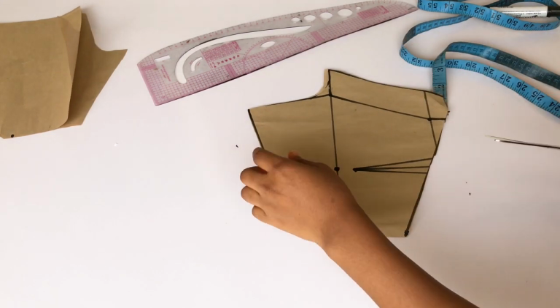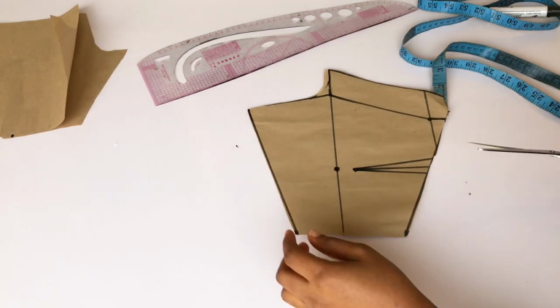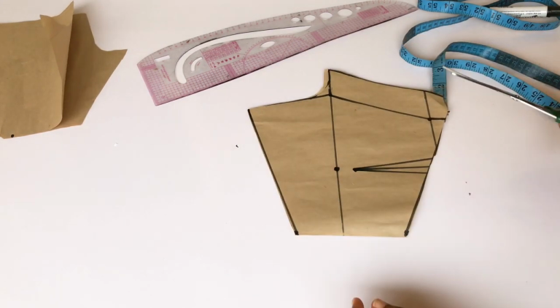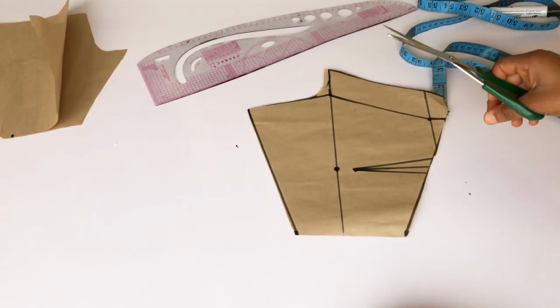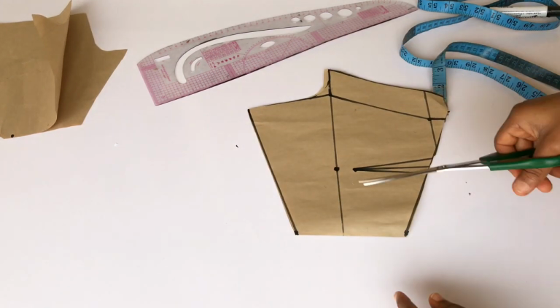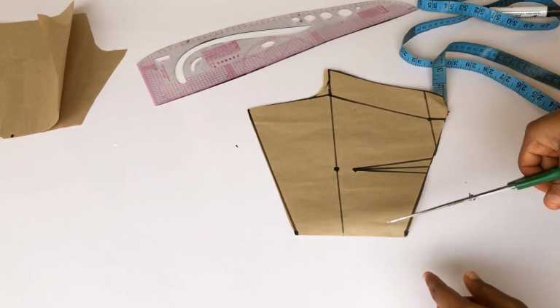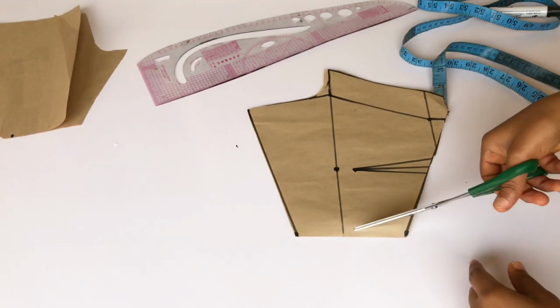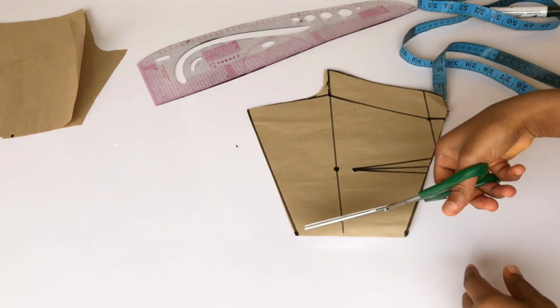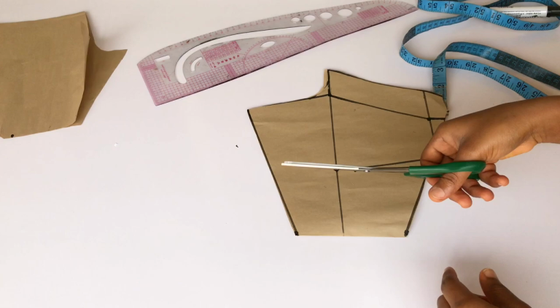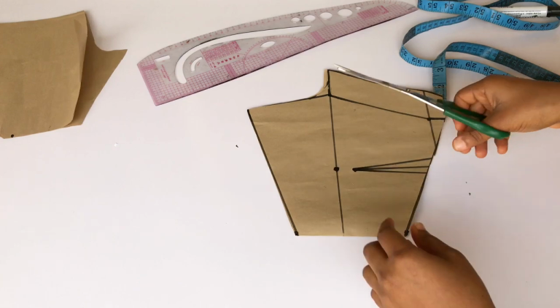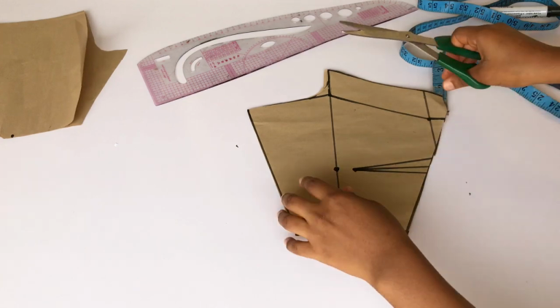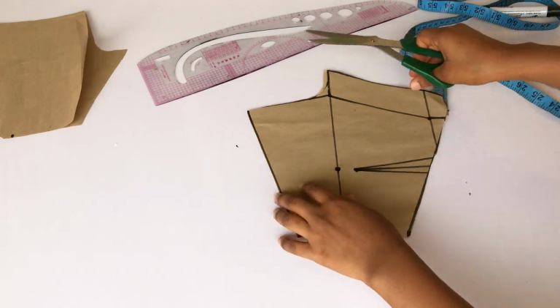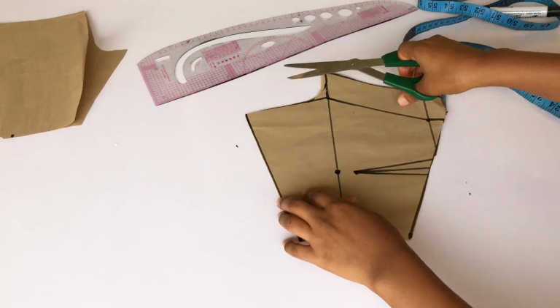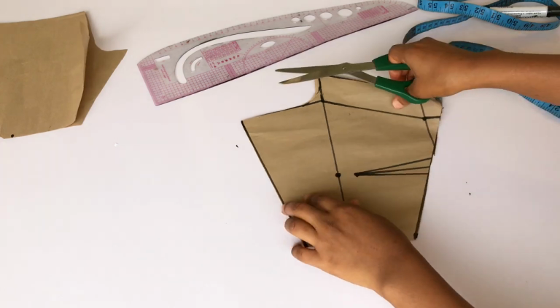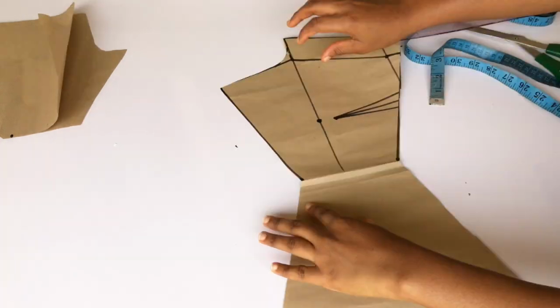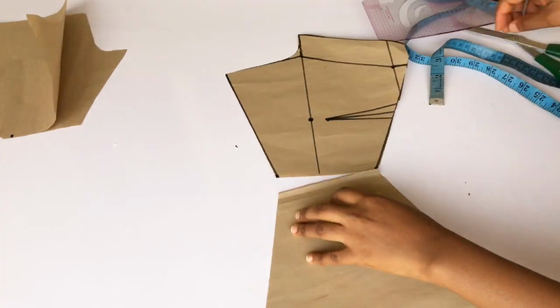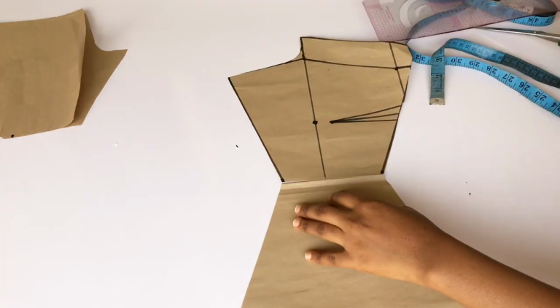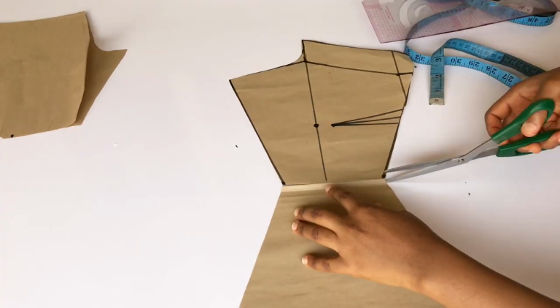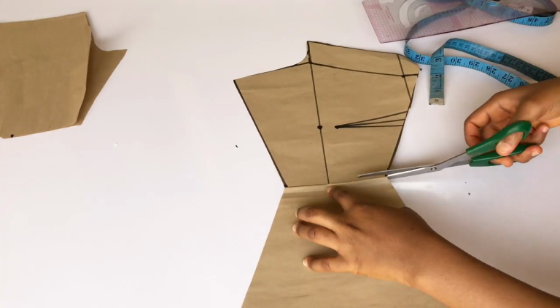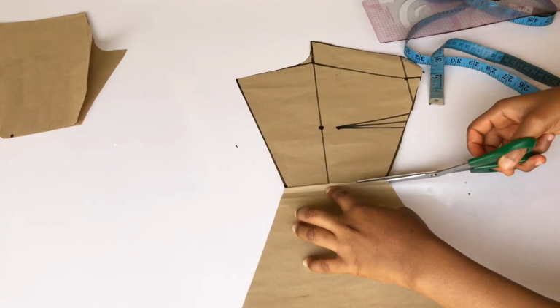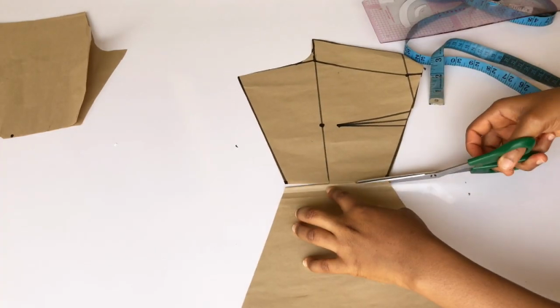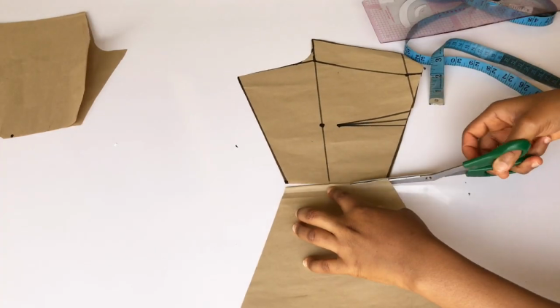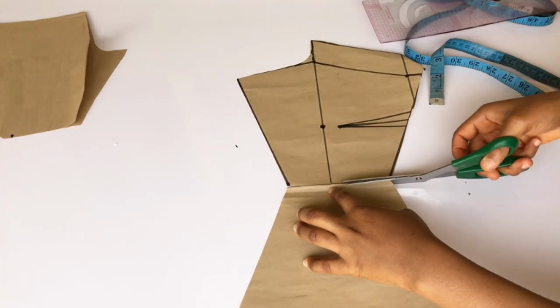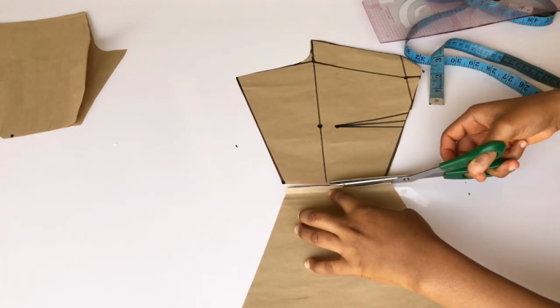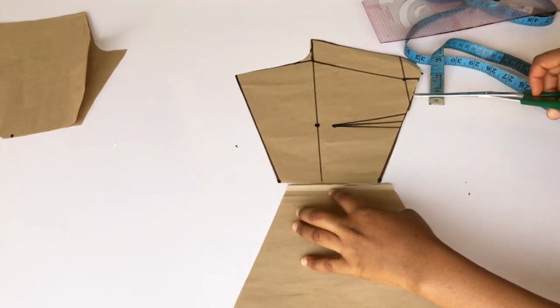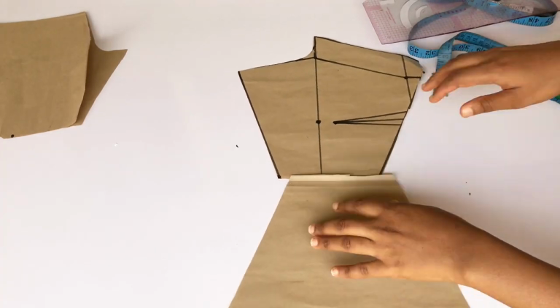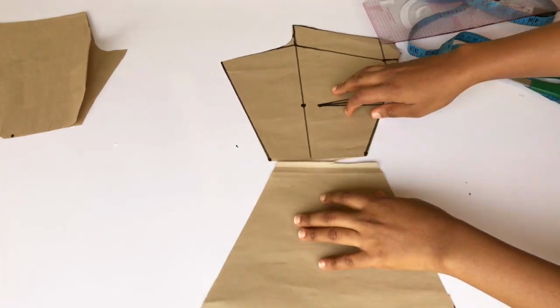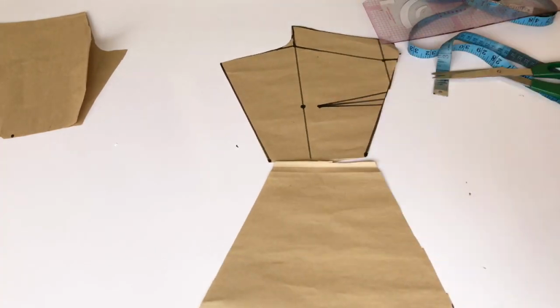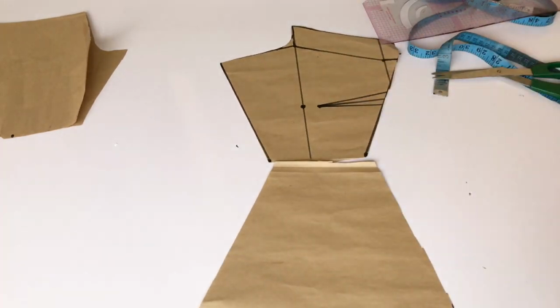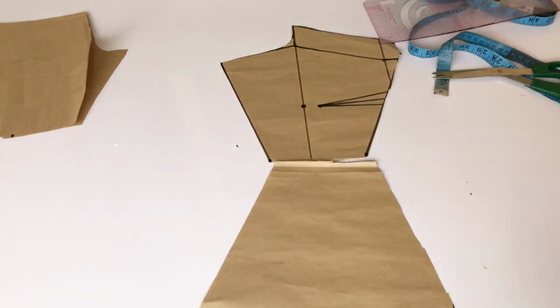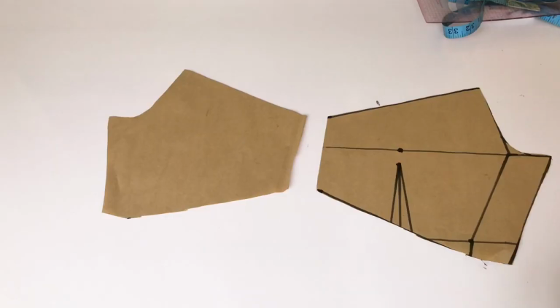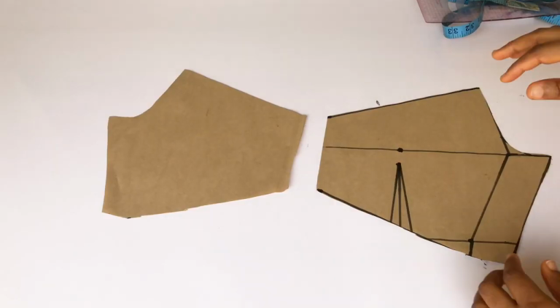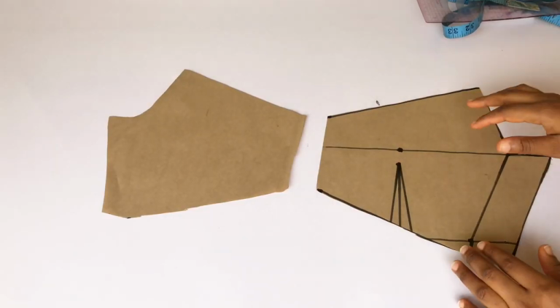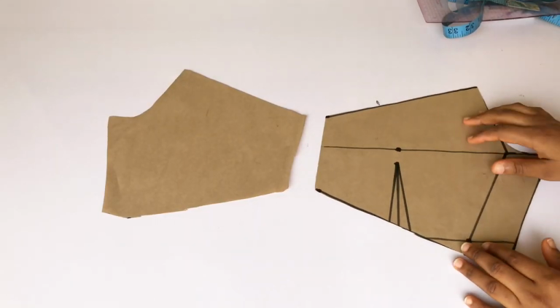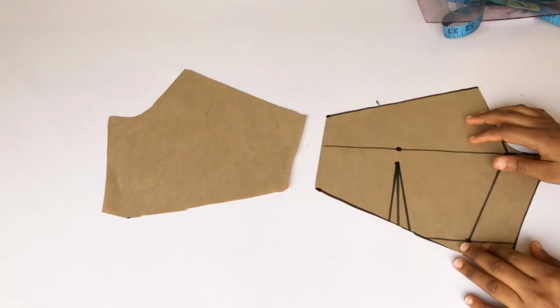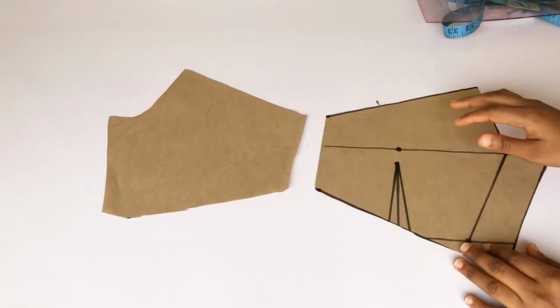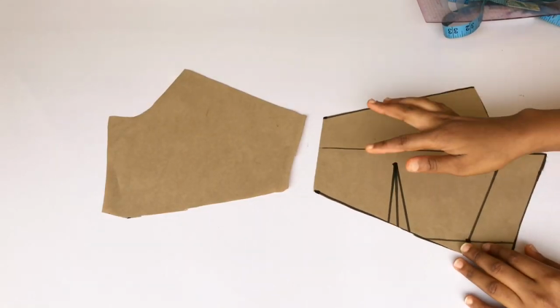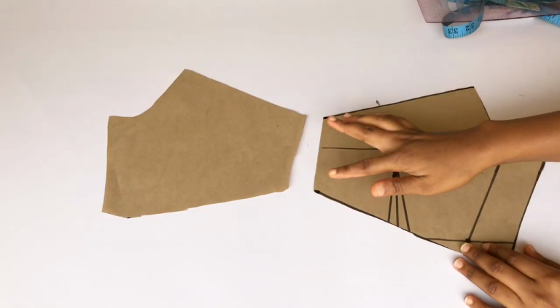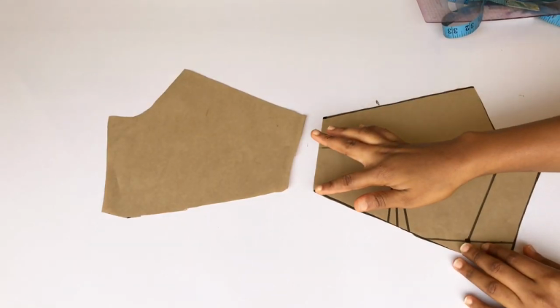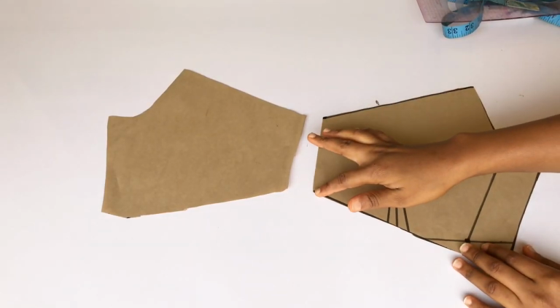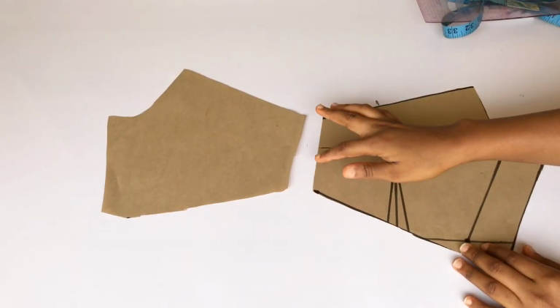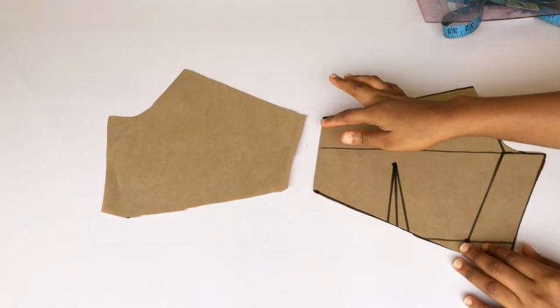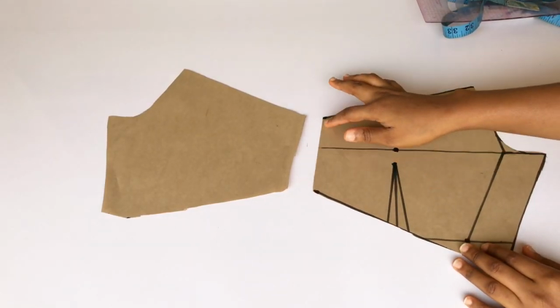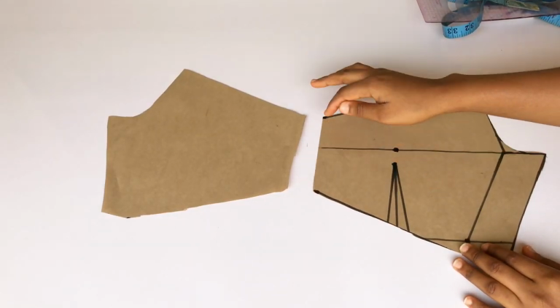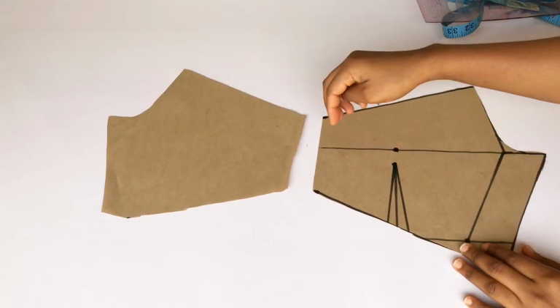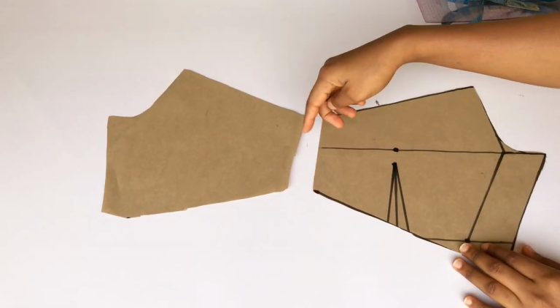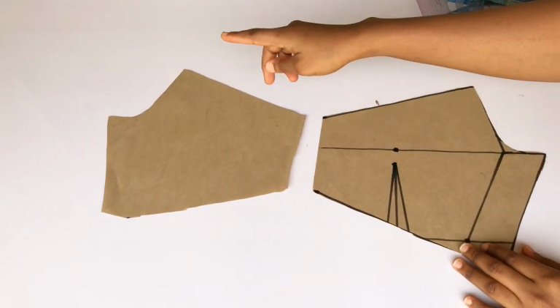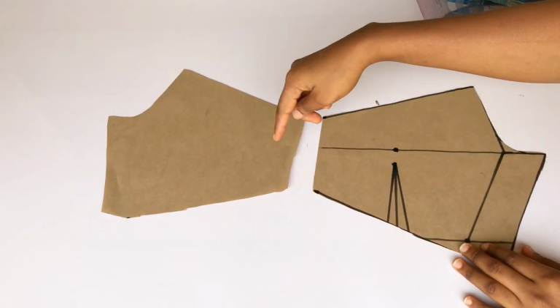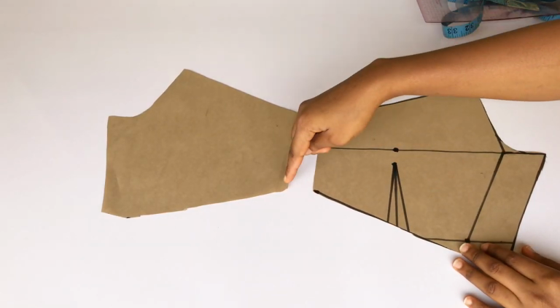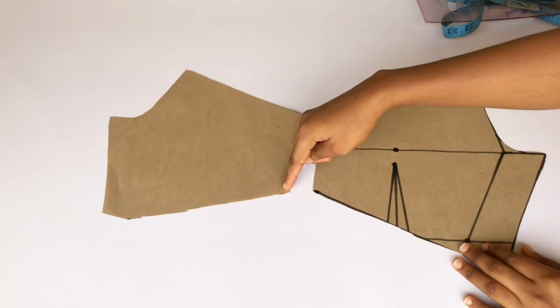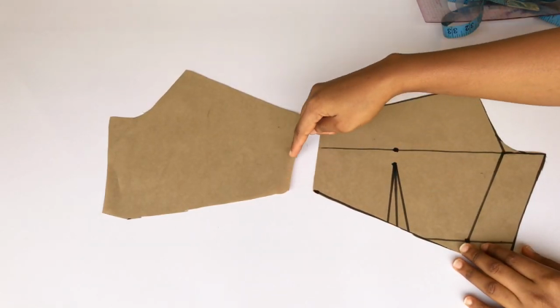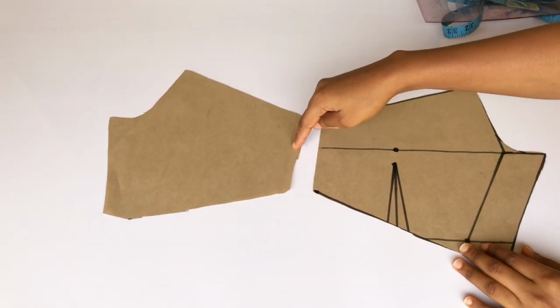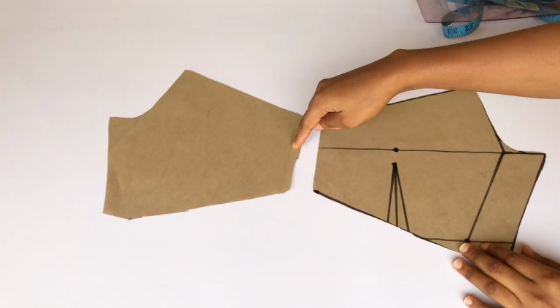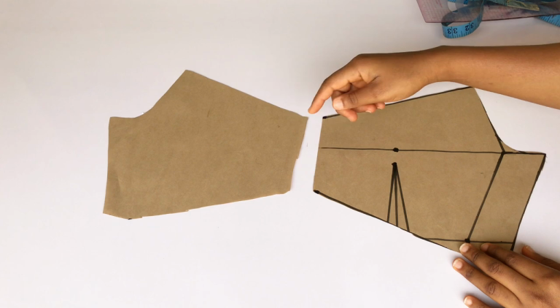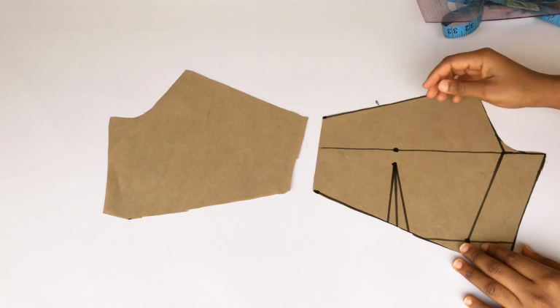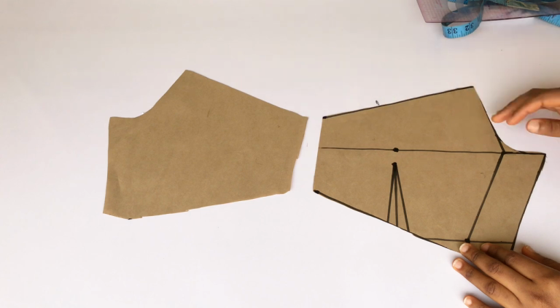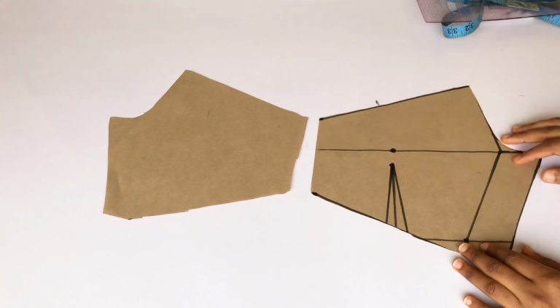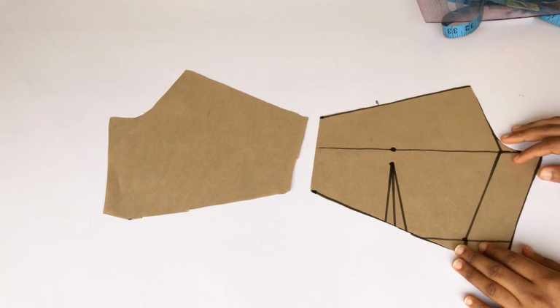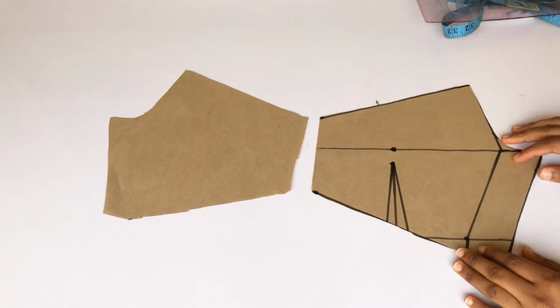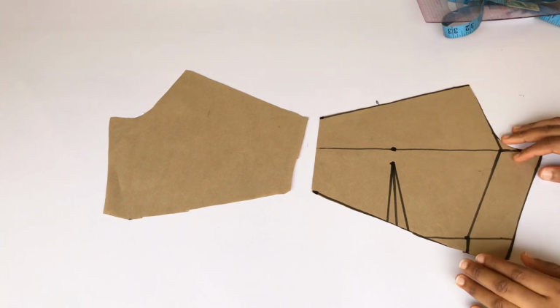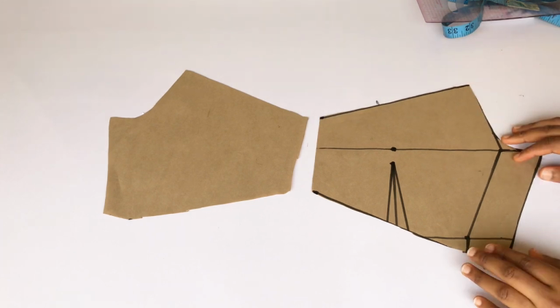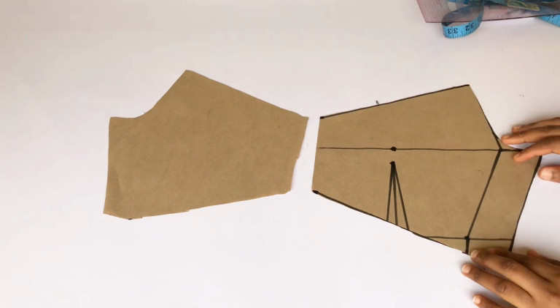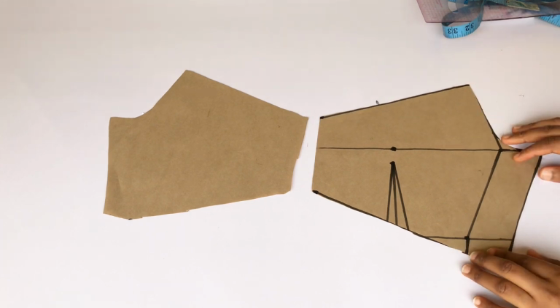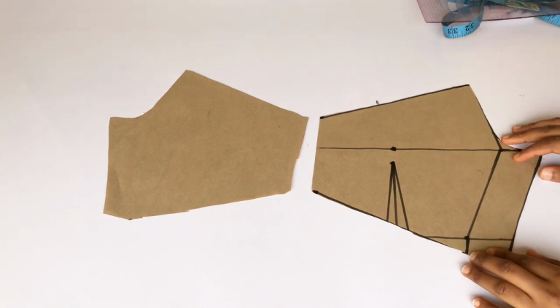Then I'll split it into two from the center. This is what both sides of the back are looking like.